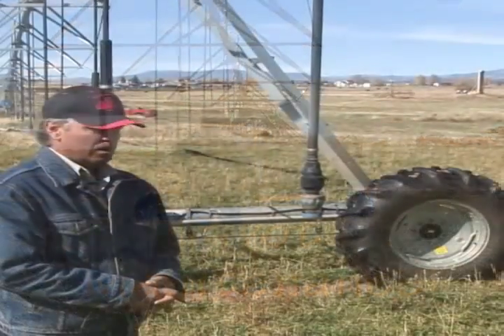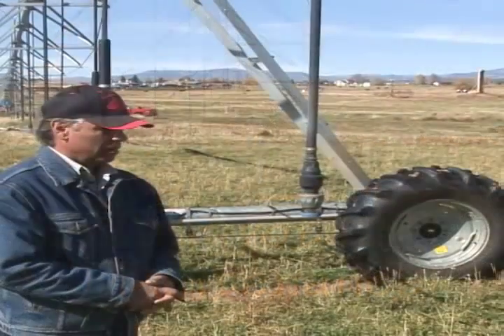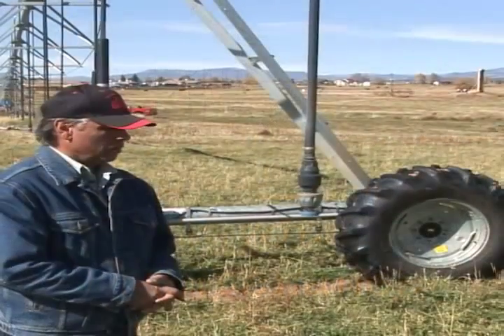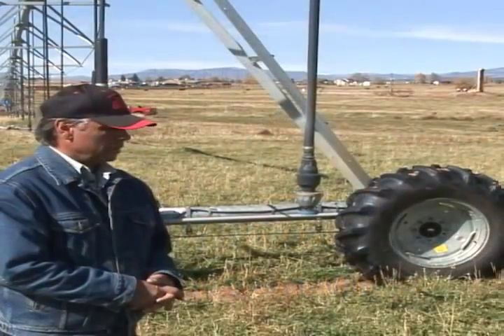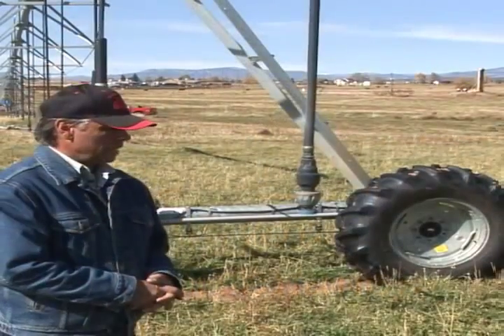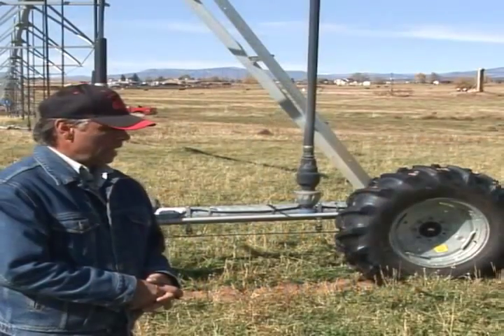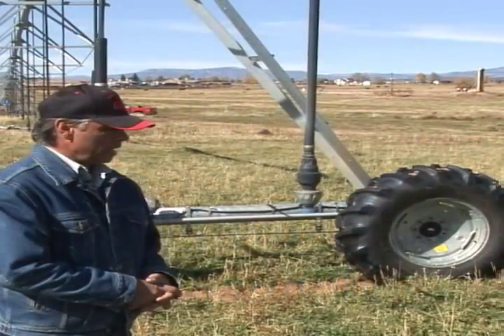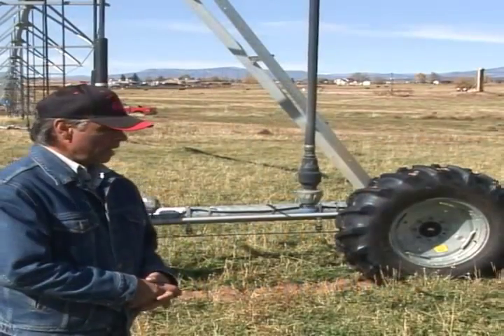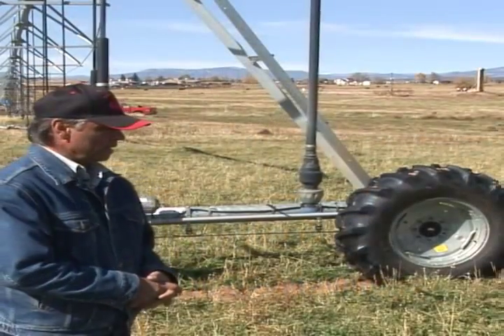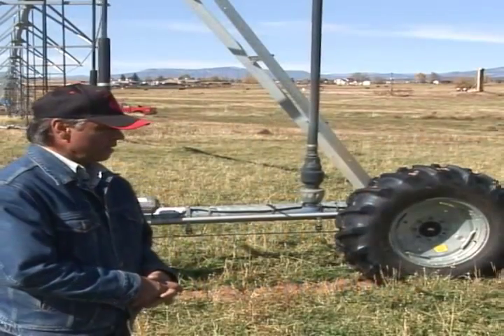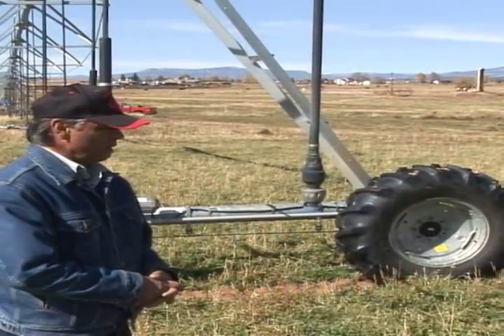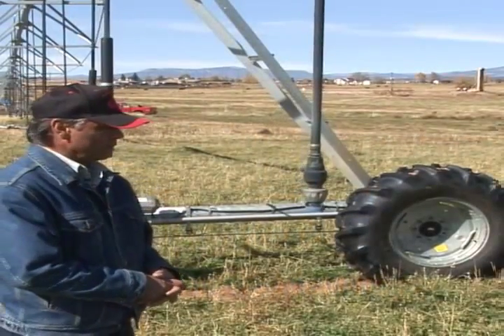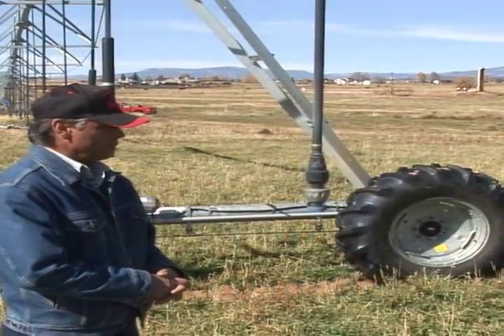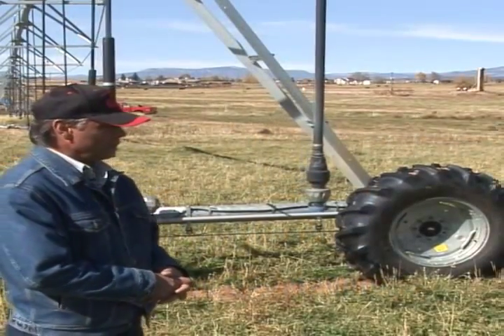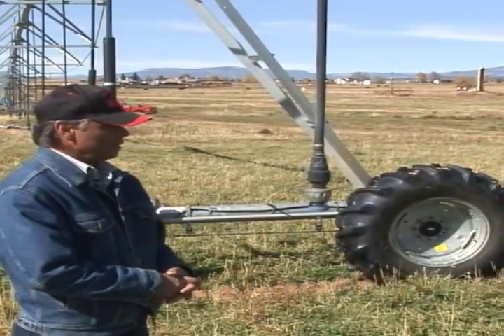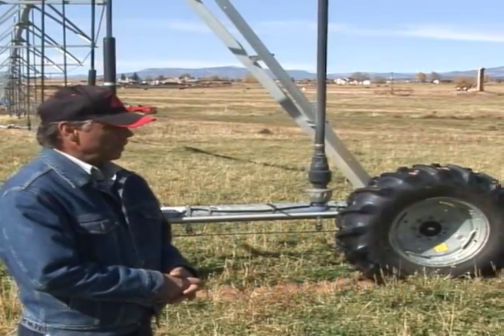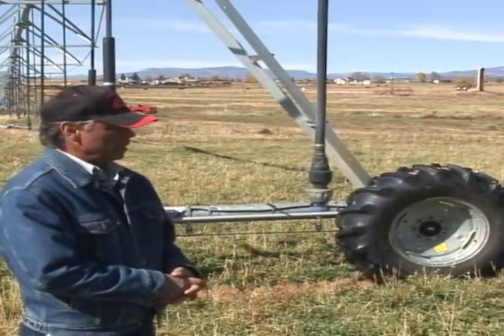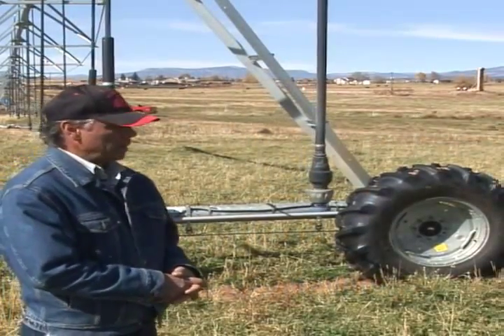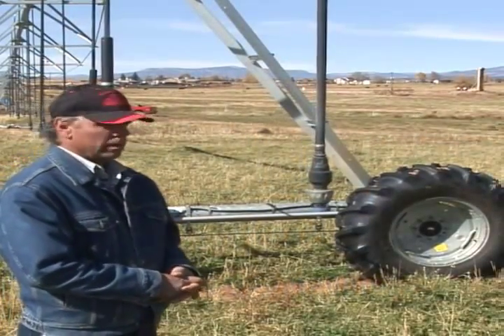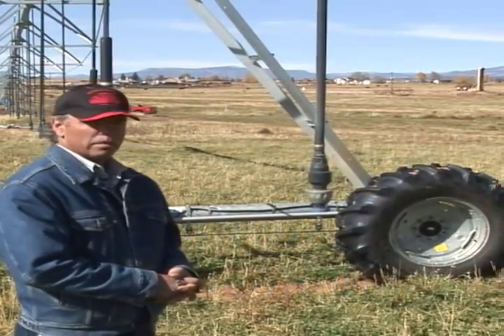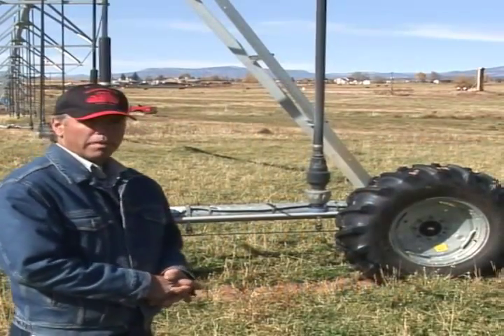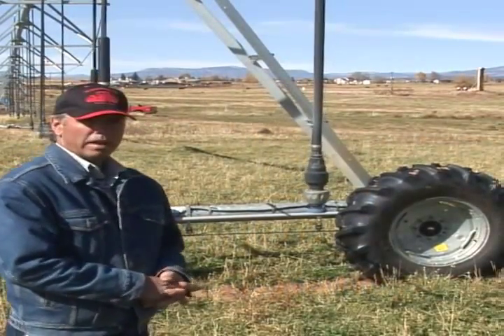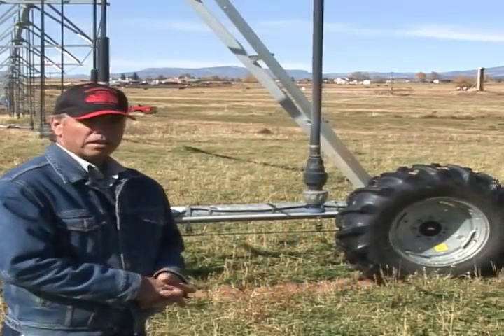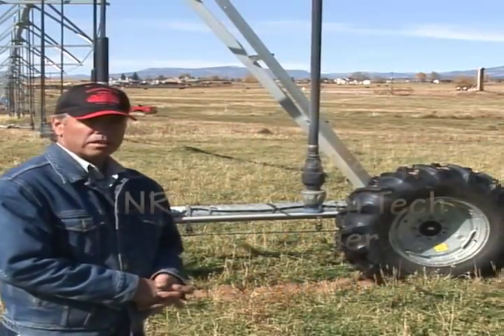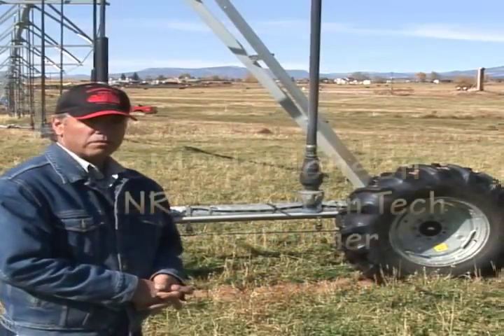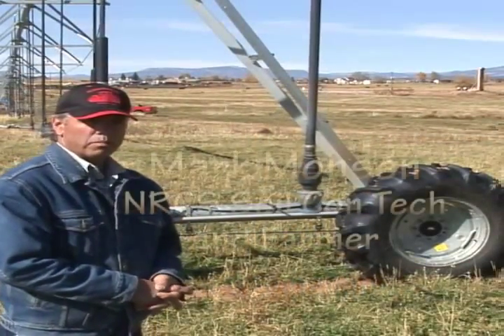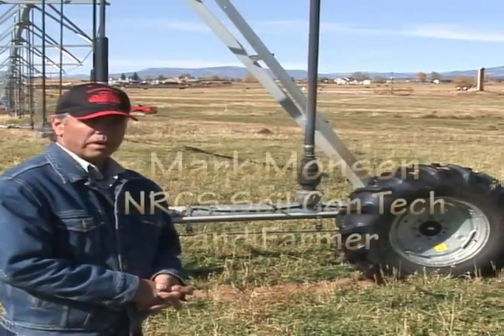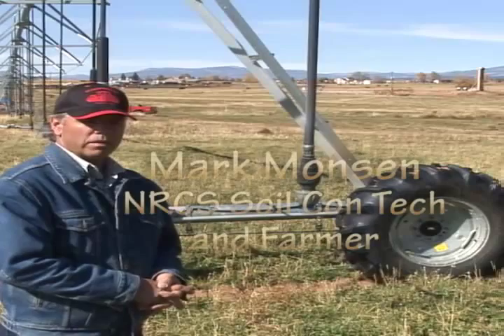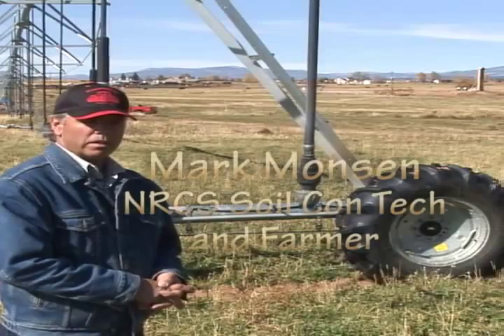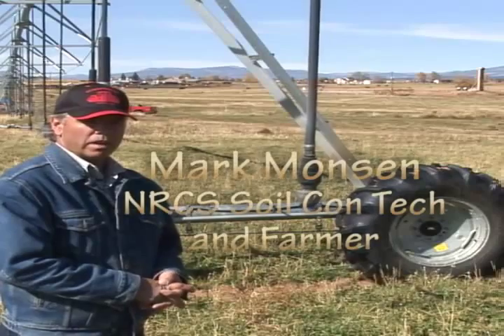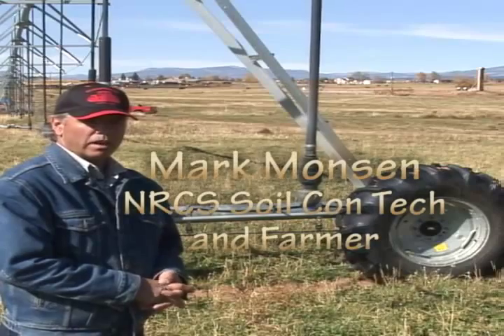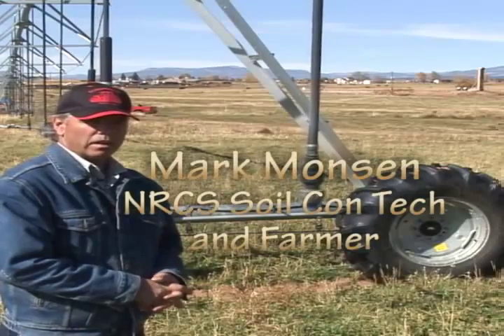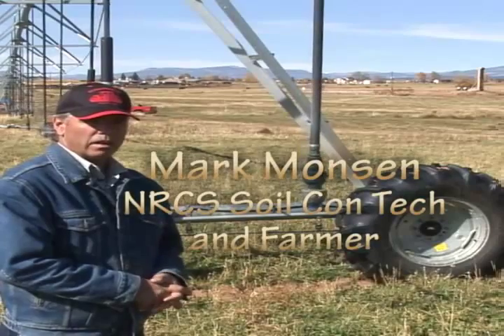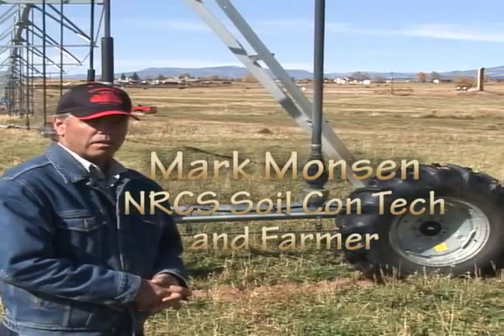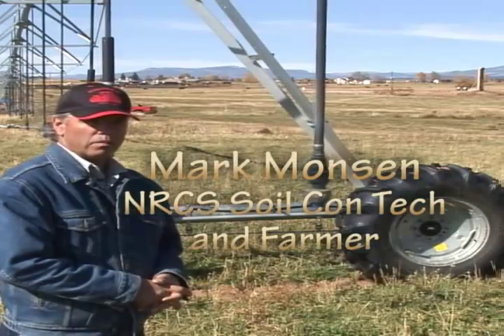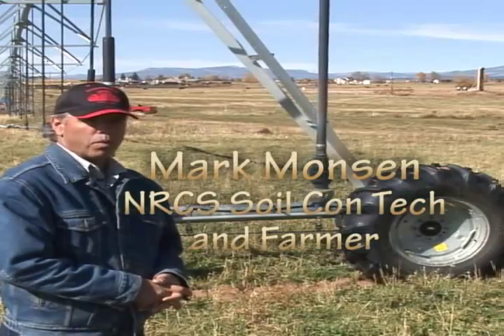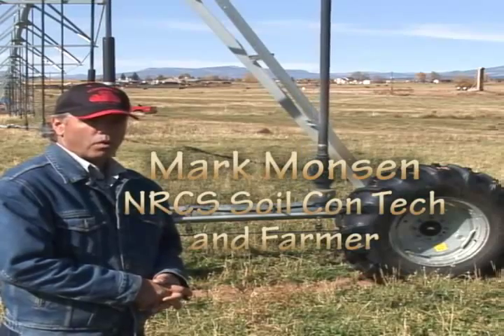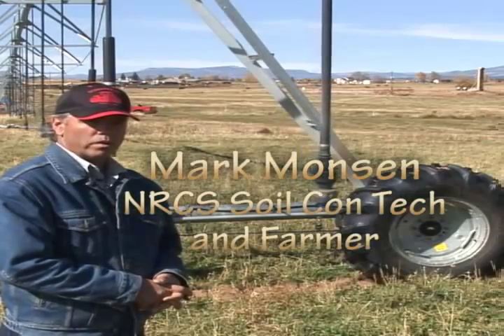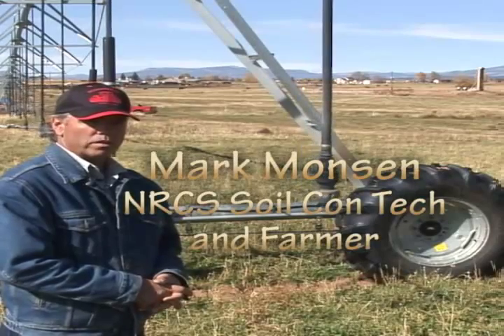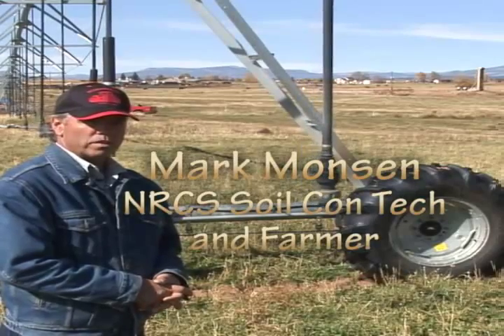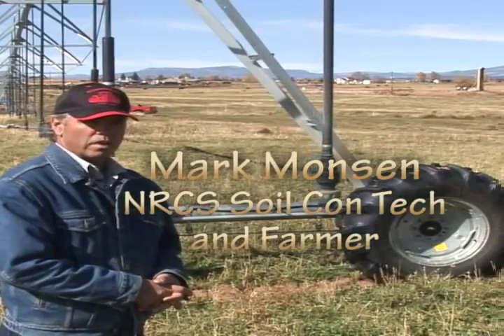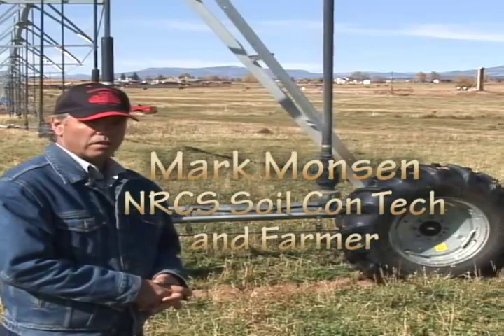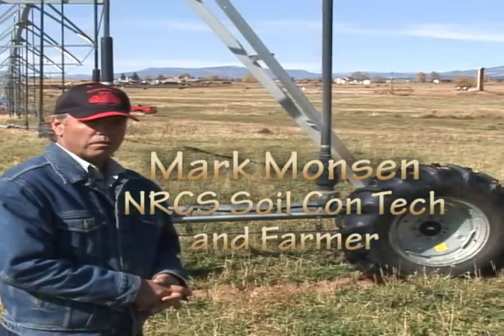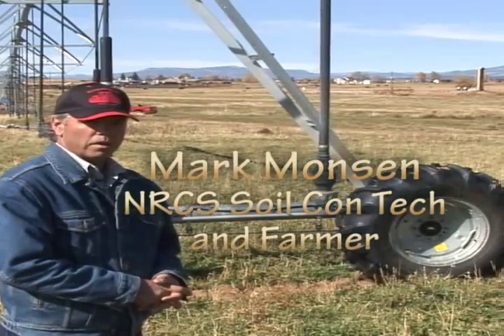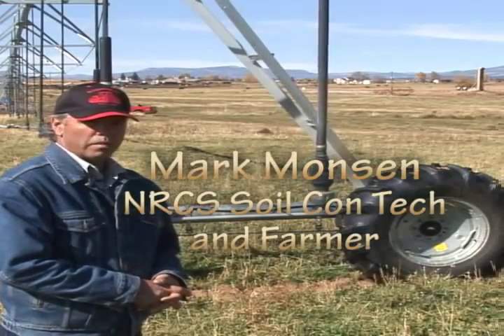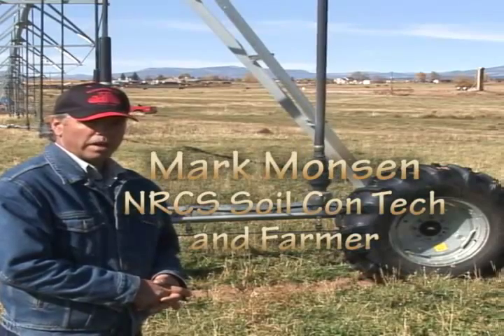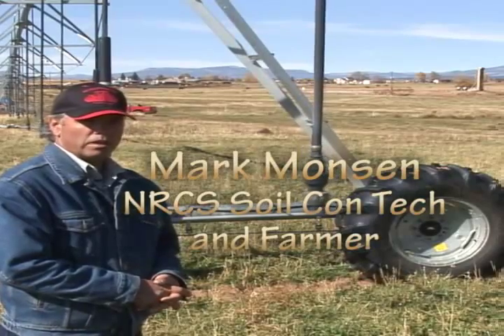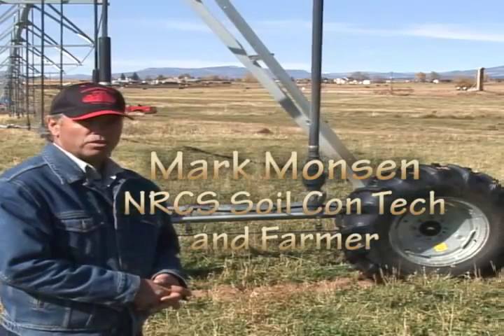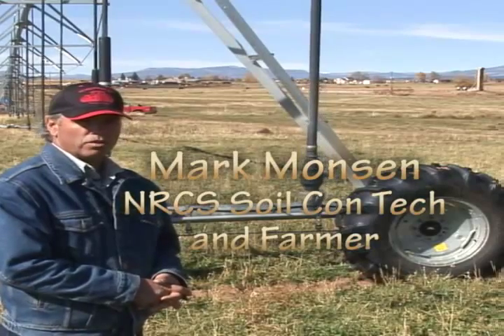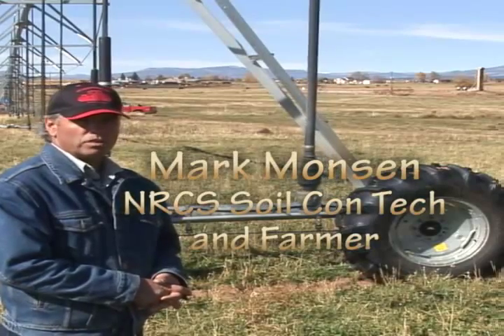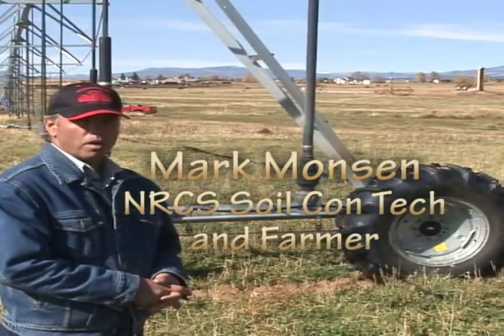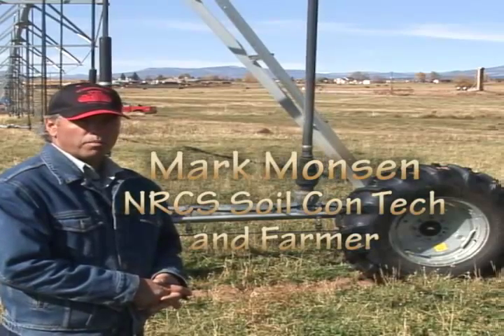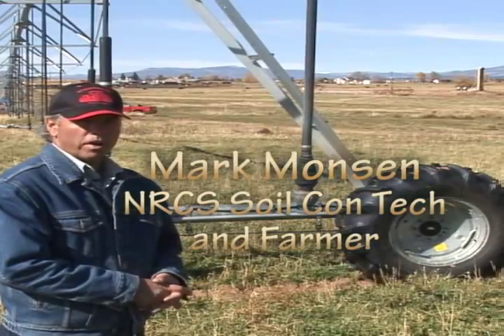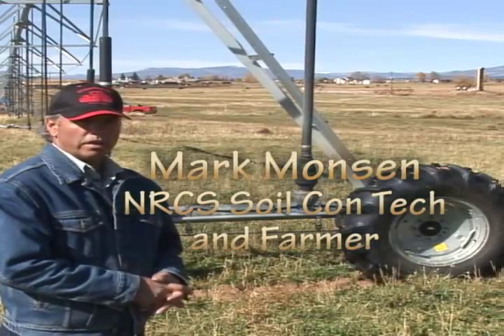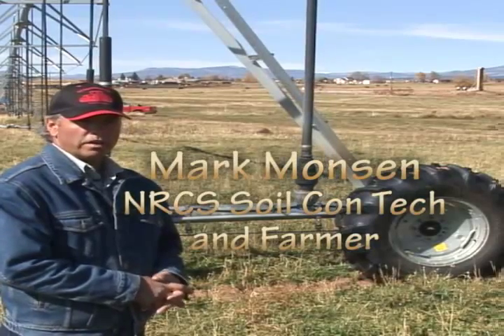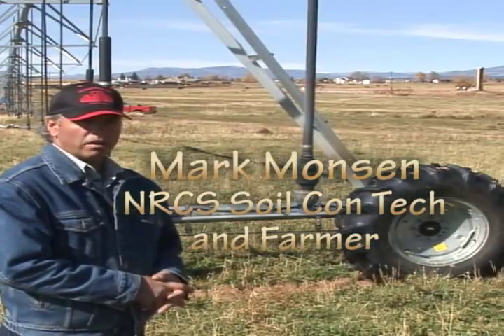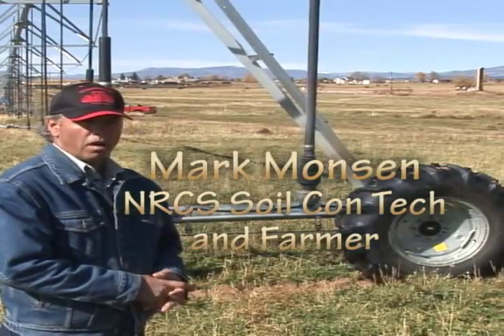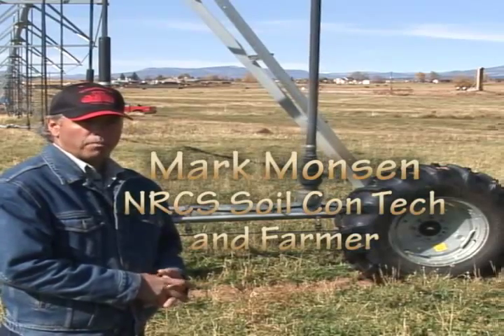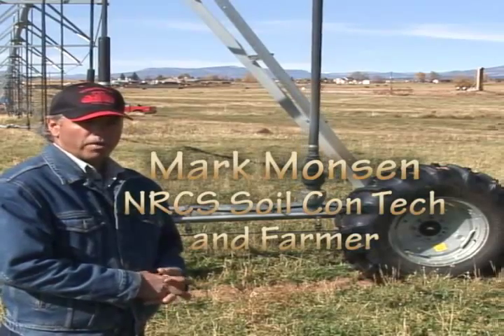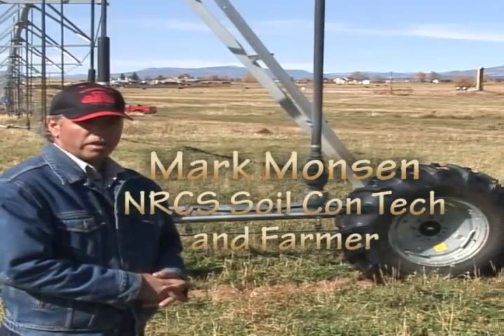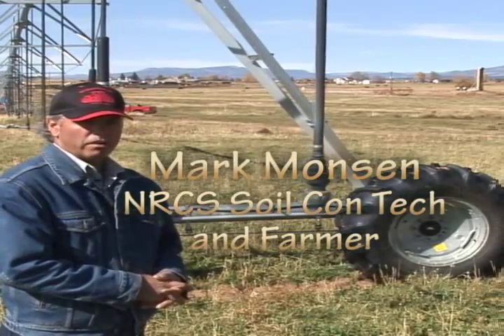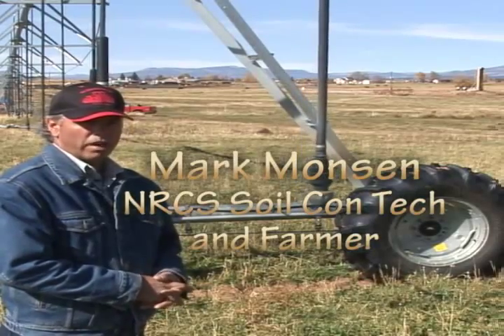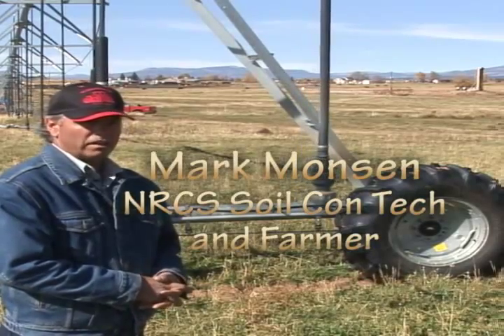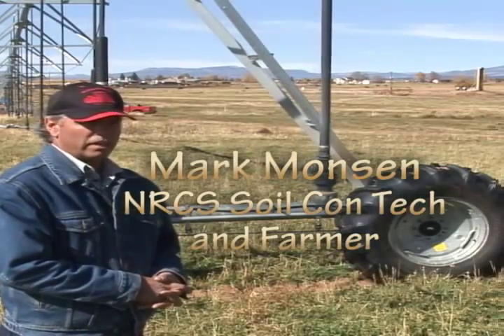Today I'd like to talk to you a little bit about the maintenance of a pivot and the importance of making sure it's operating correctly.